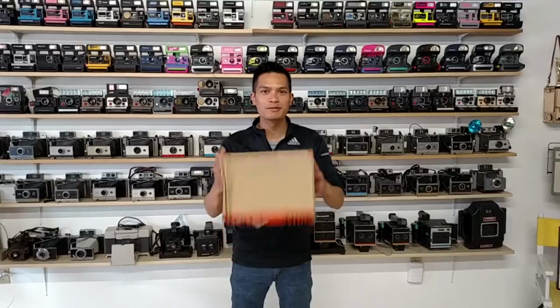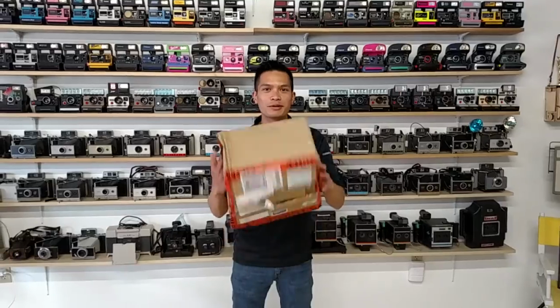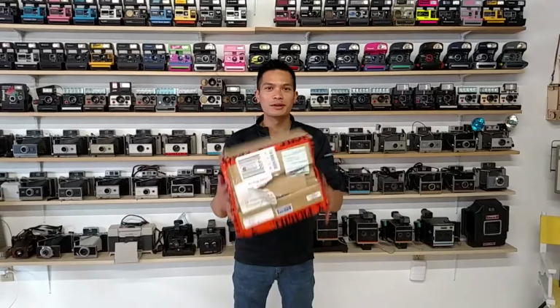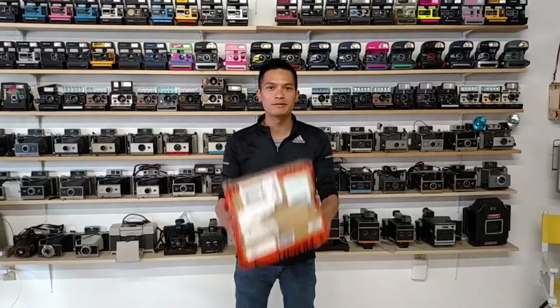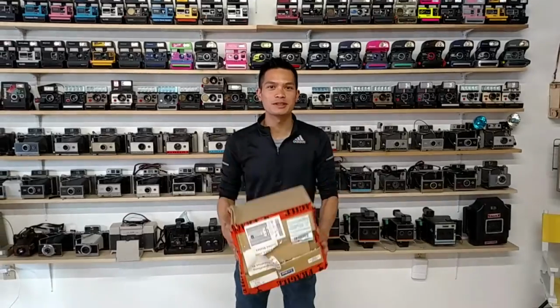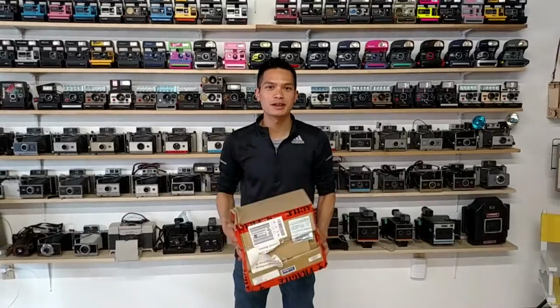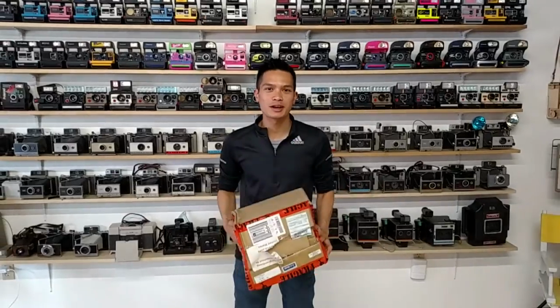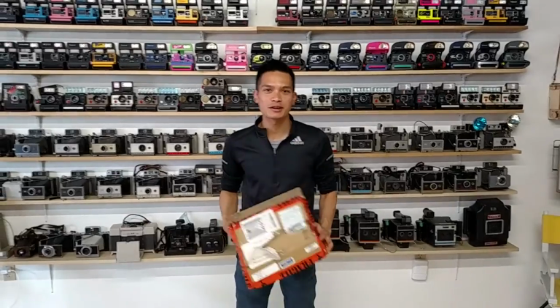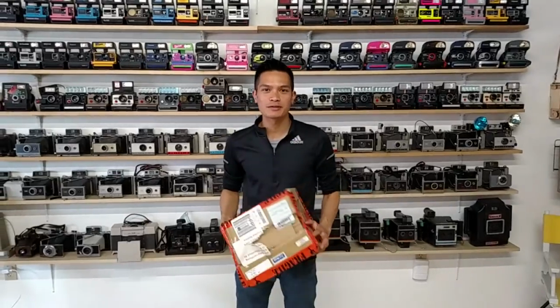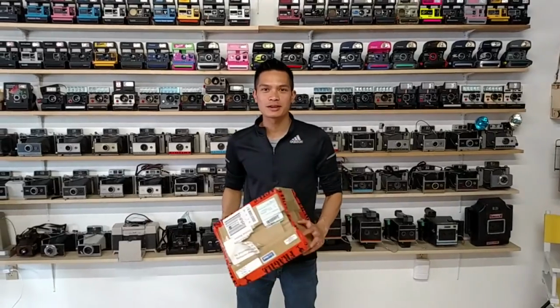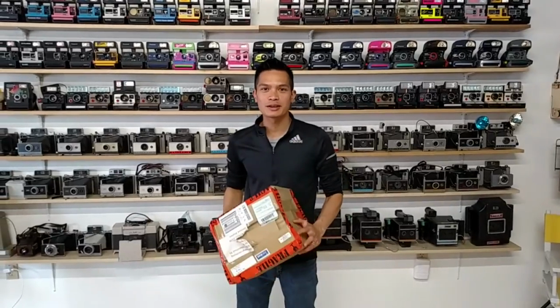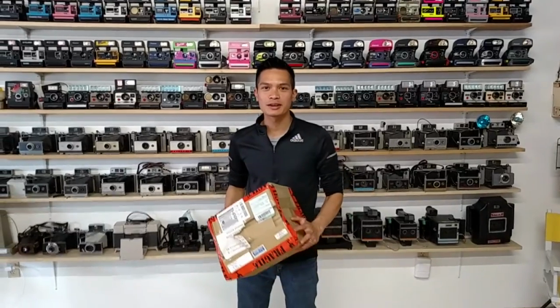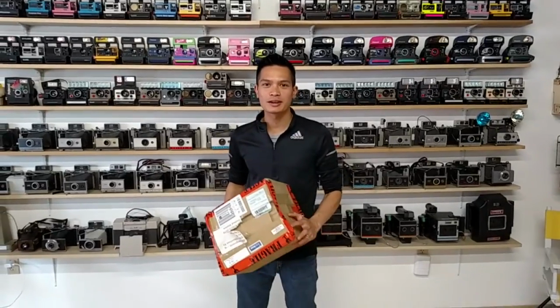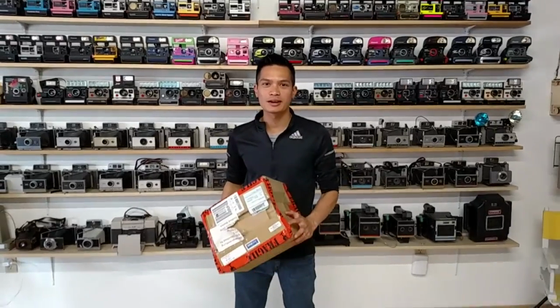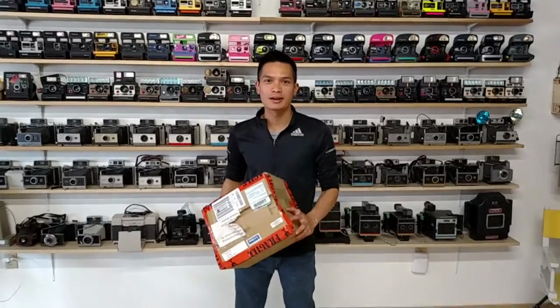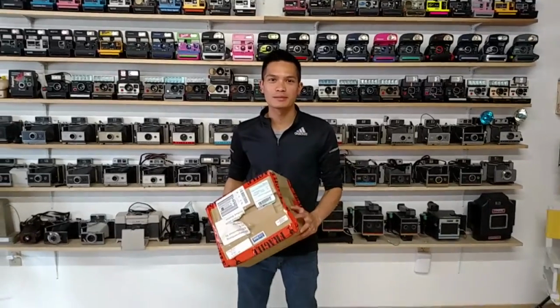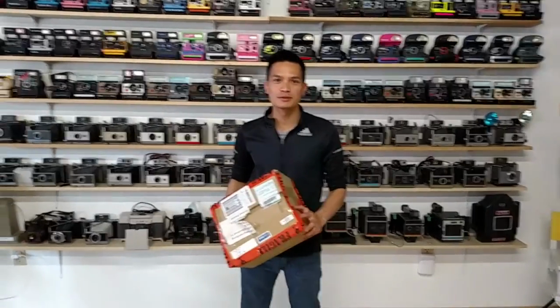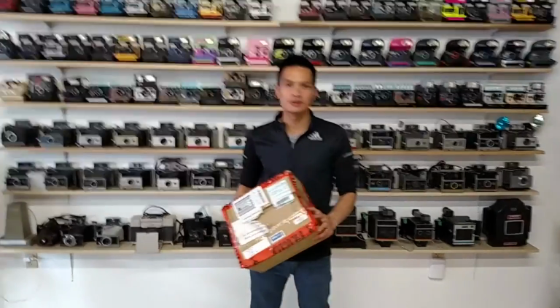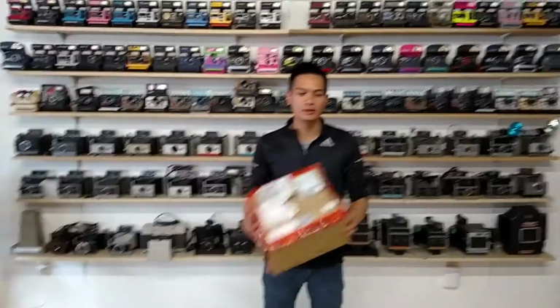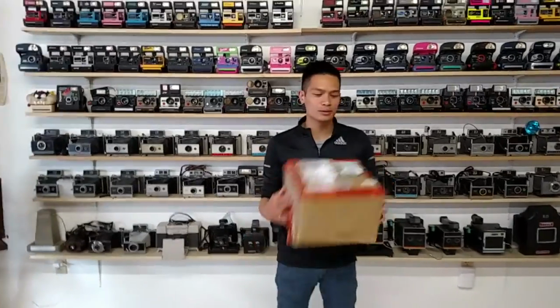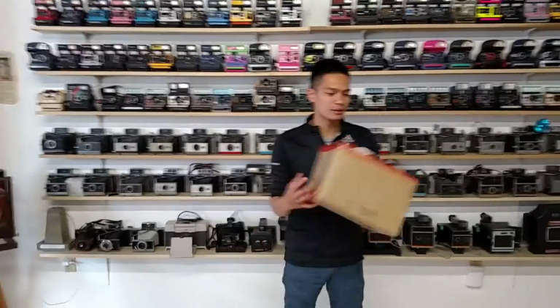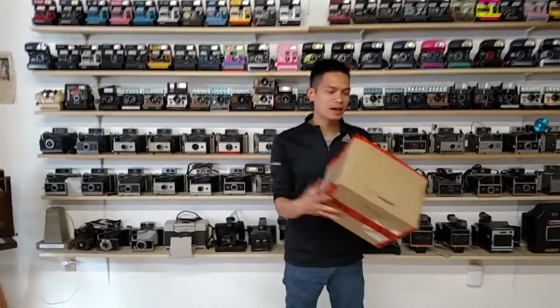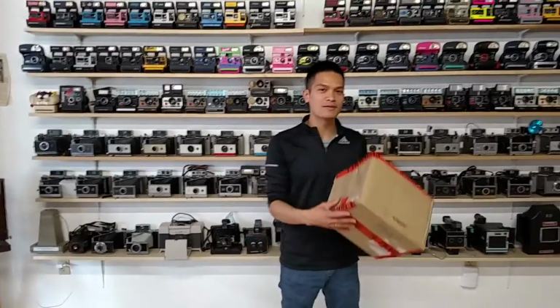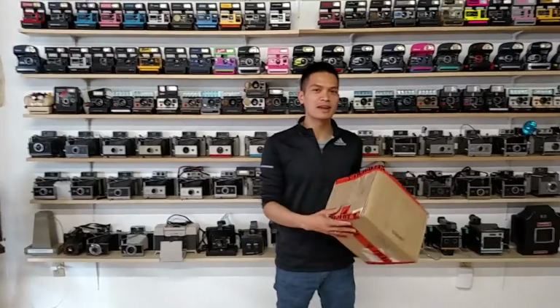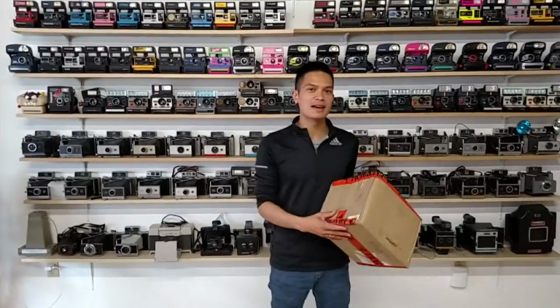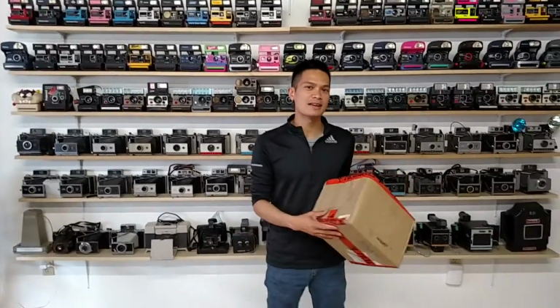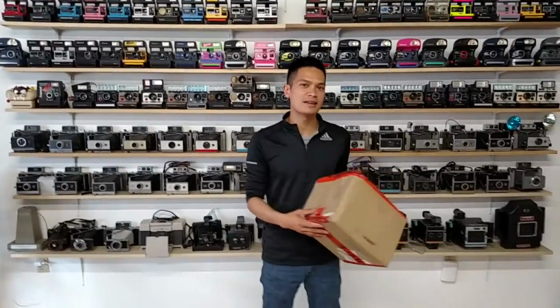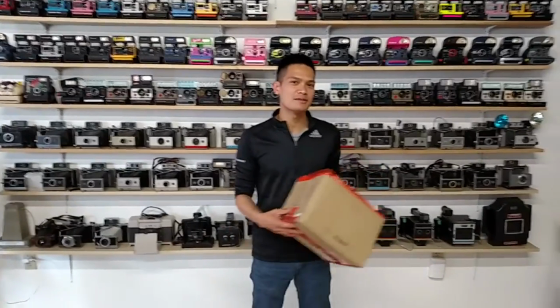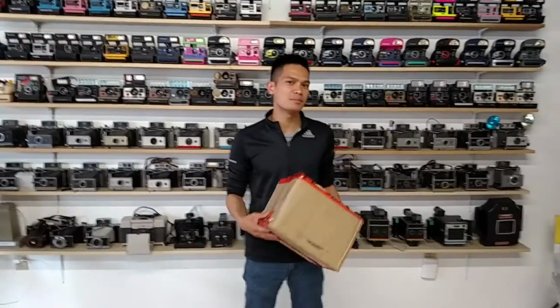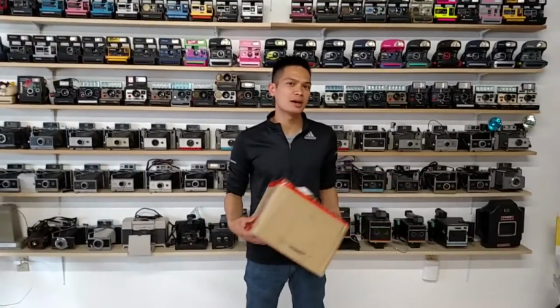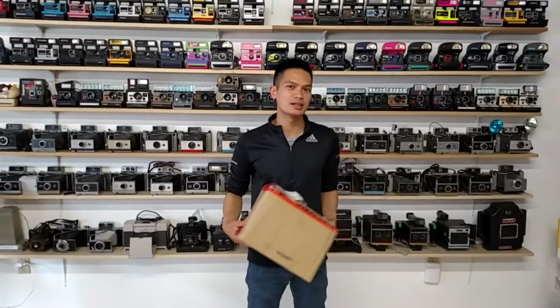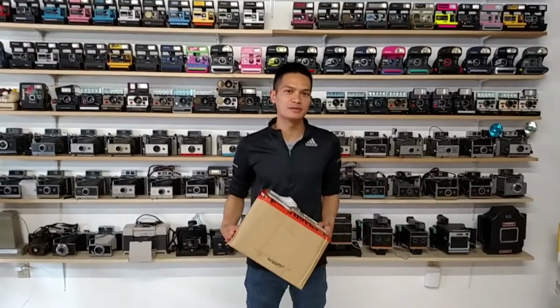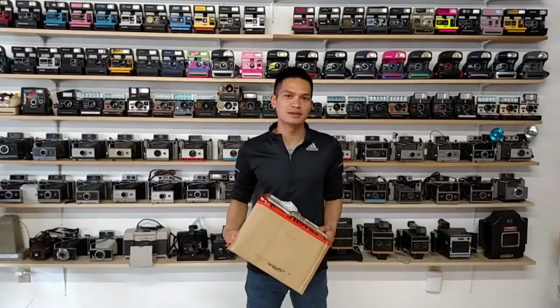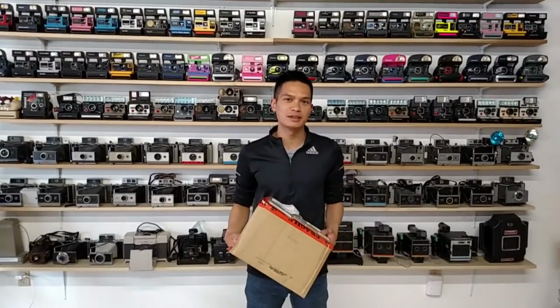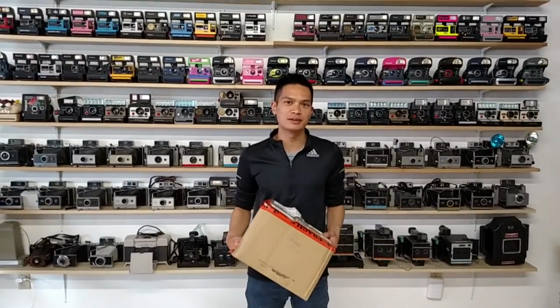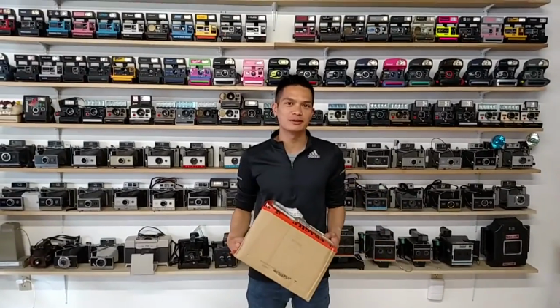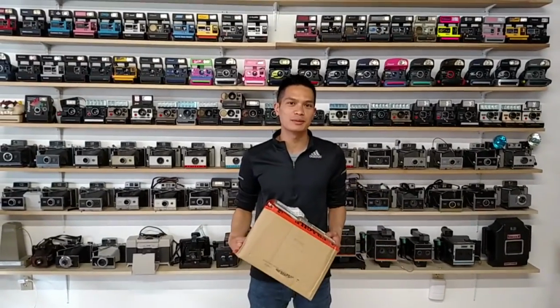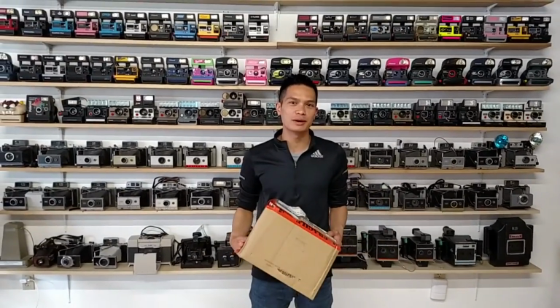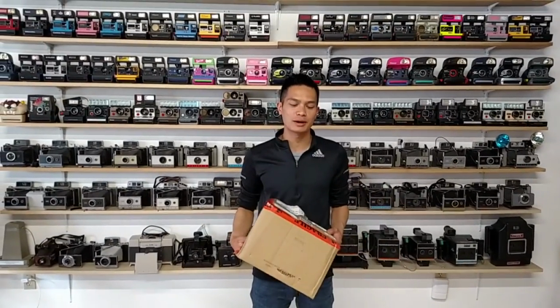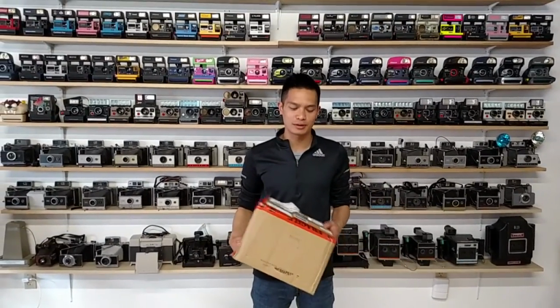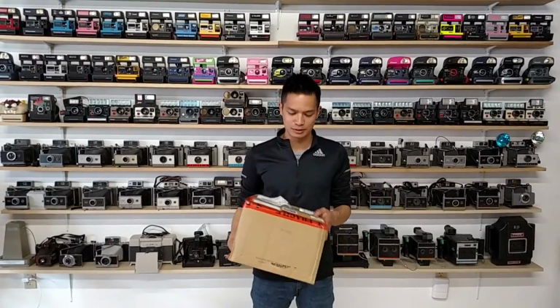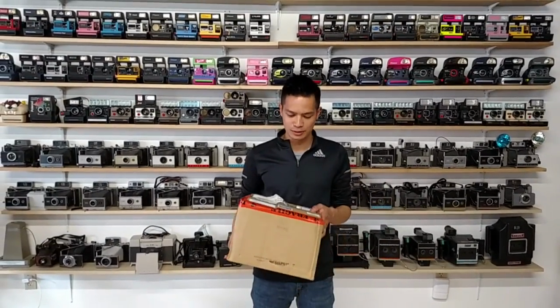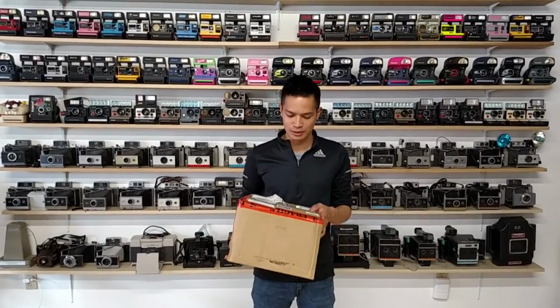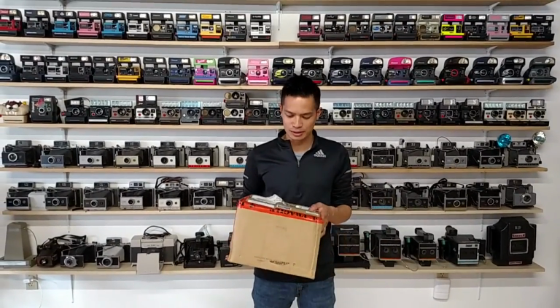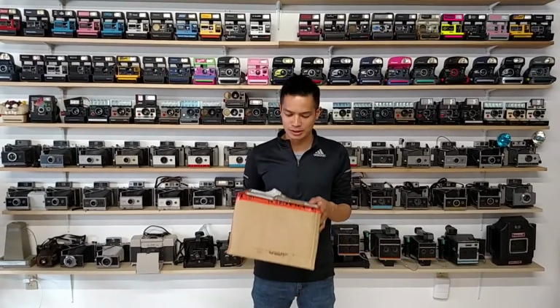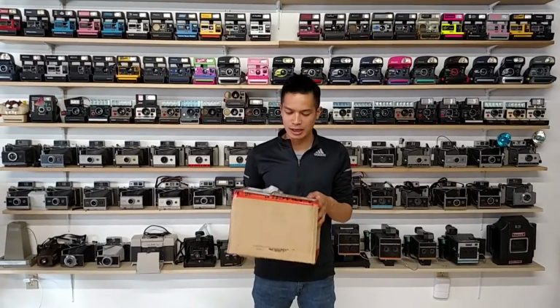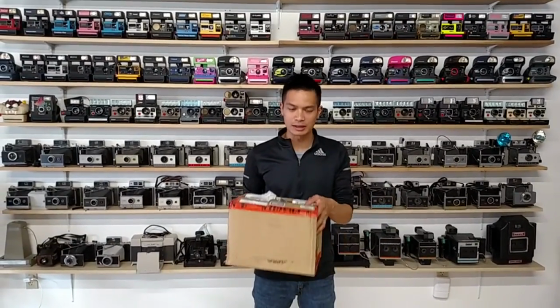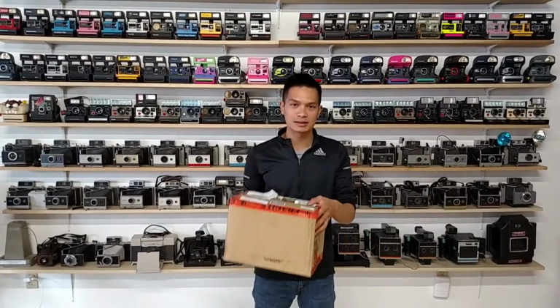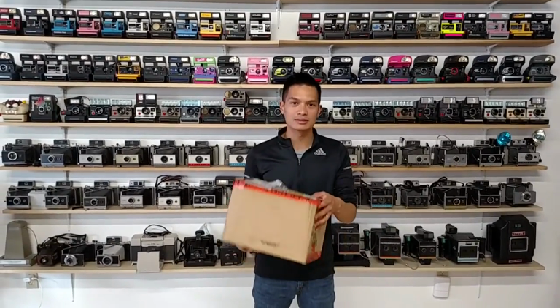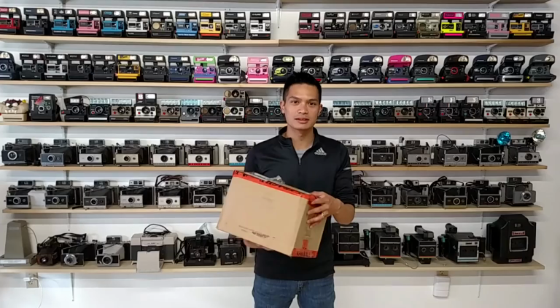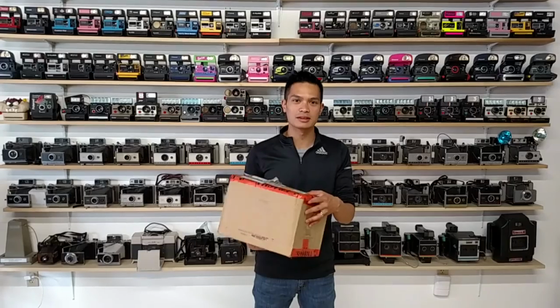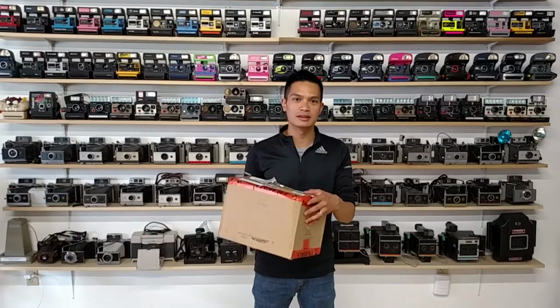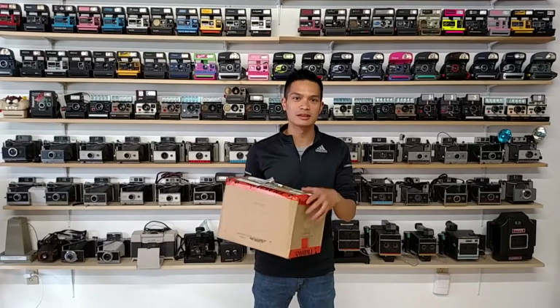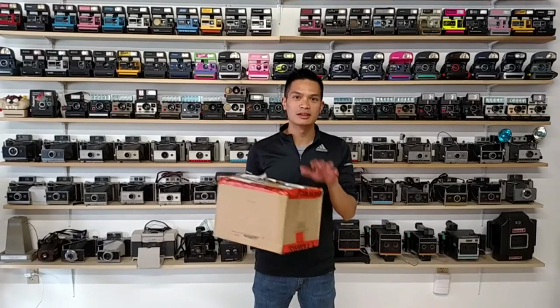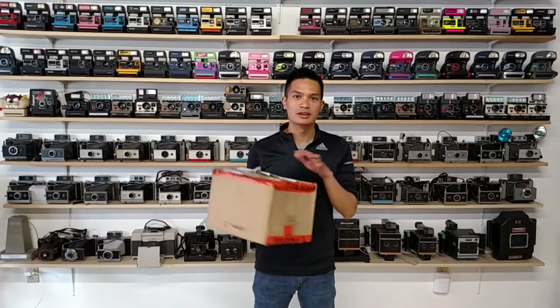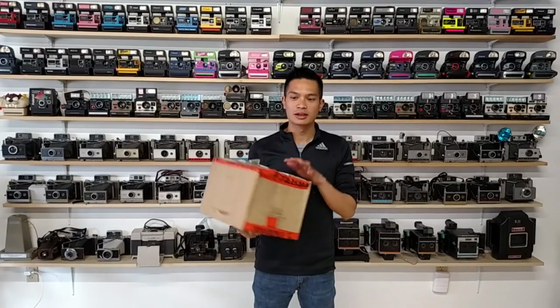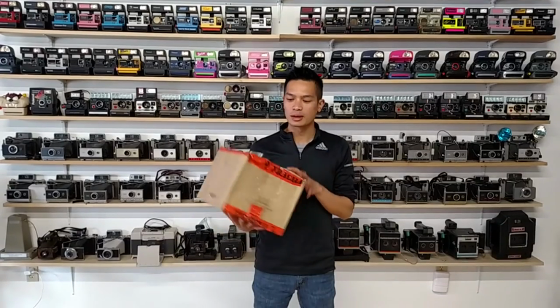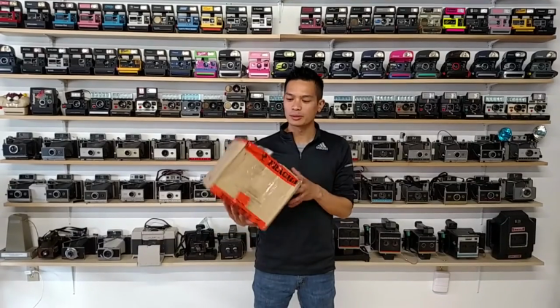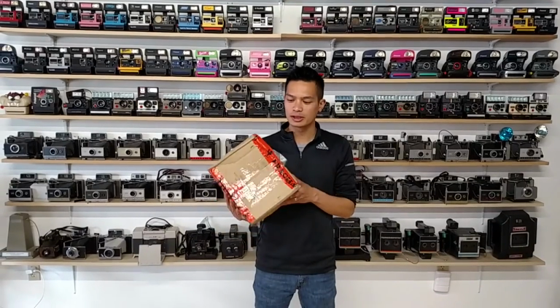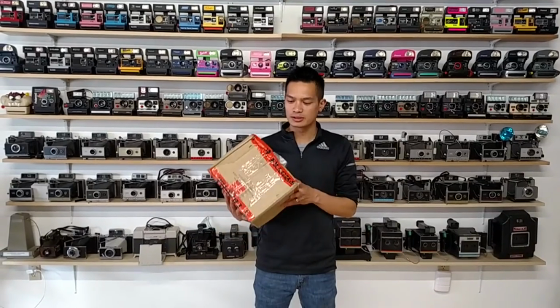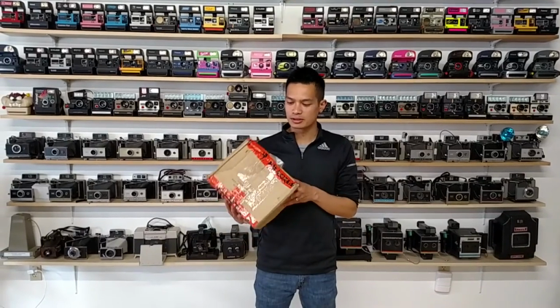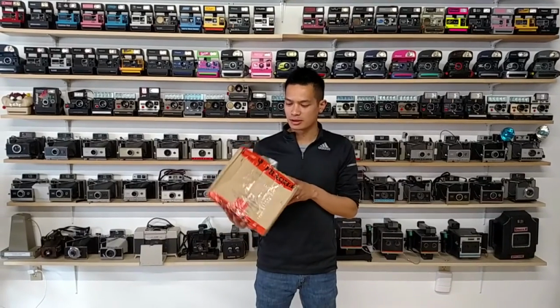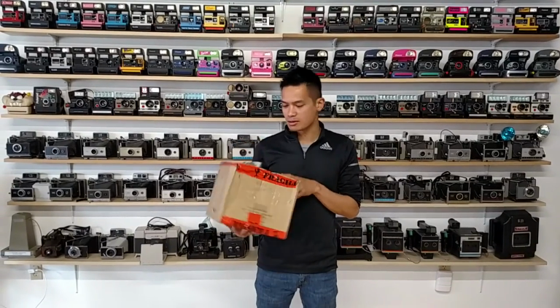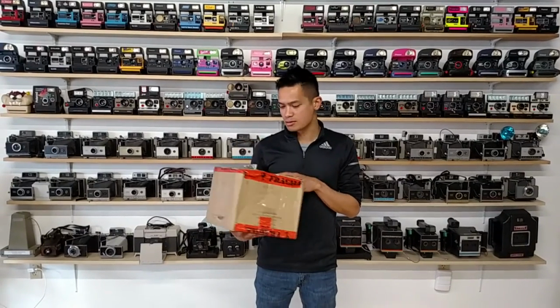Polar photography. We haven't had an unboxing video in a while, so I just got this in a couple days ago. Let's see what we got.